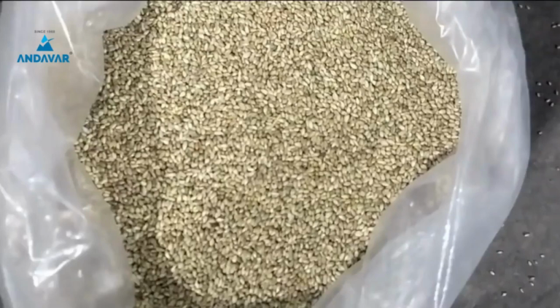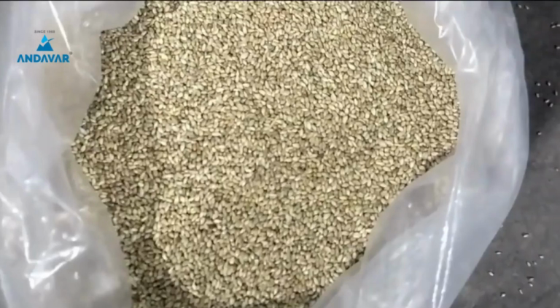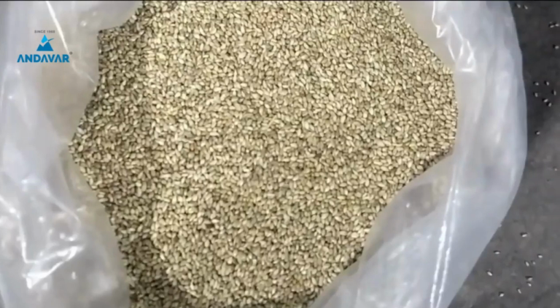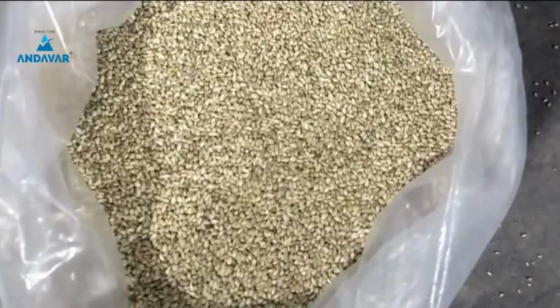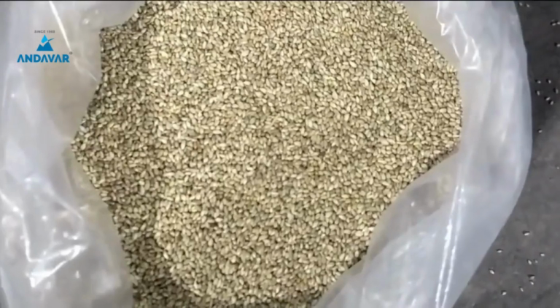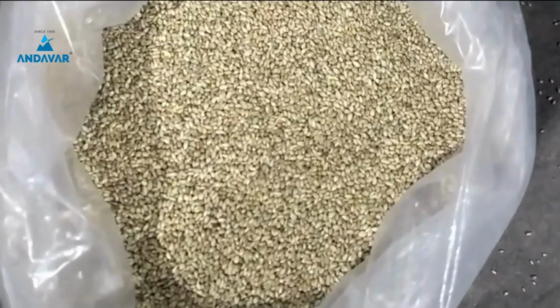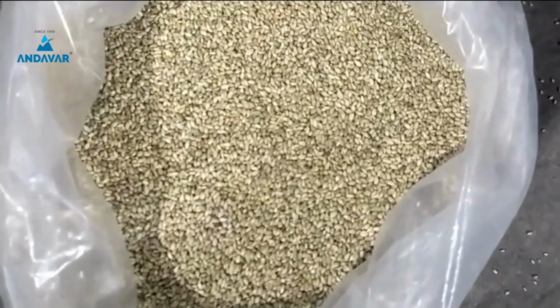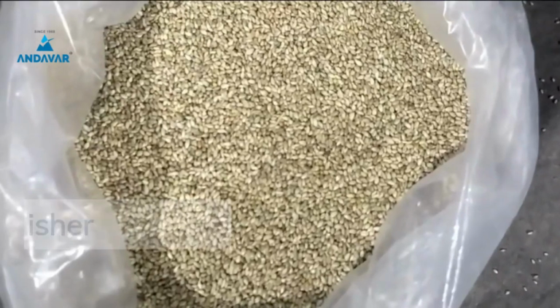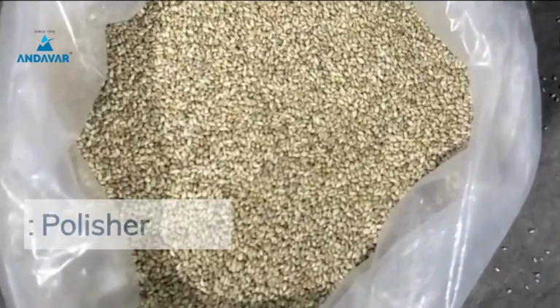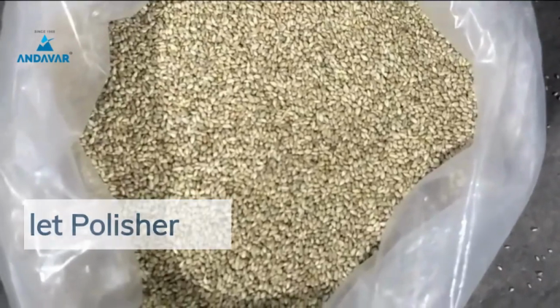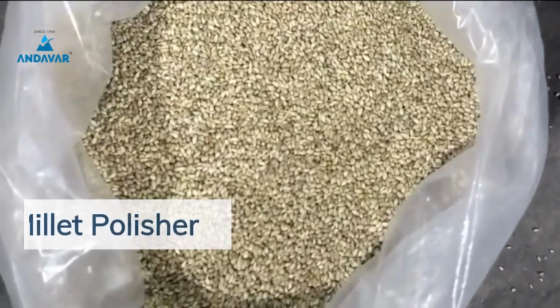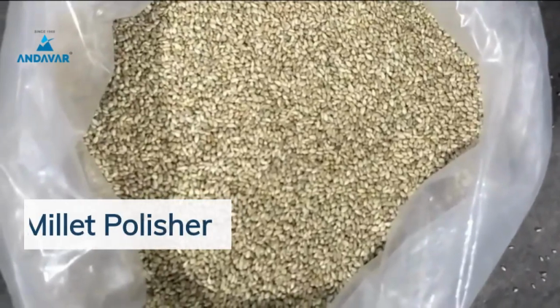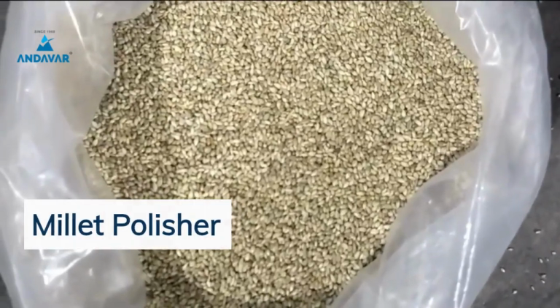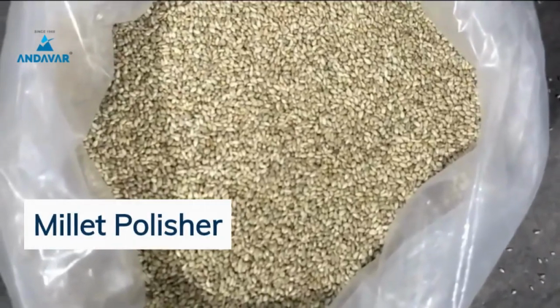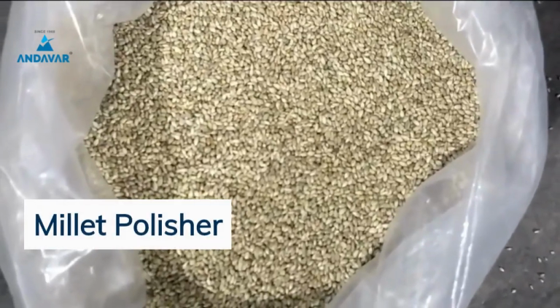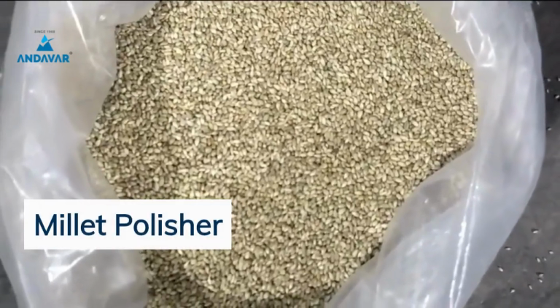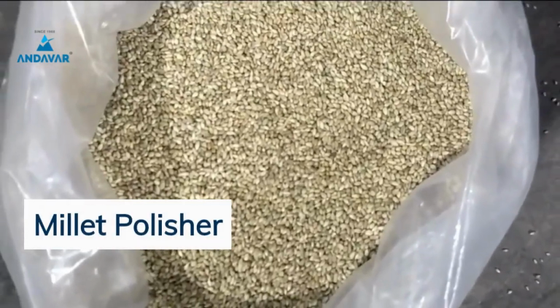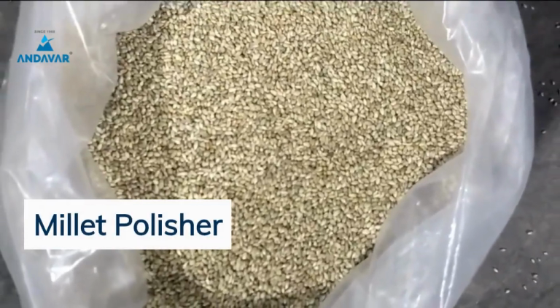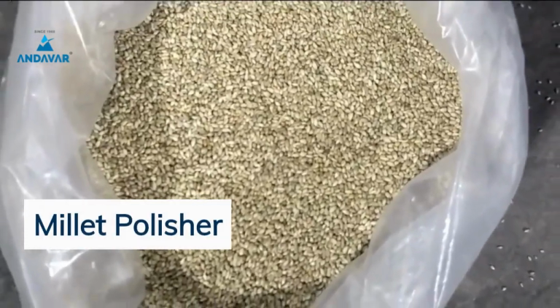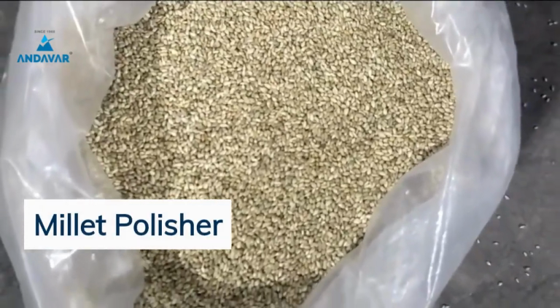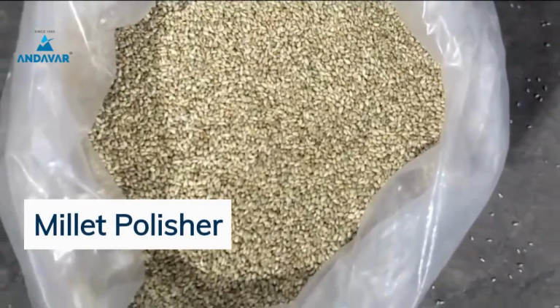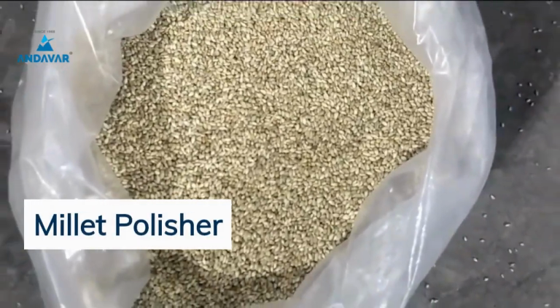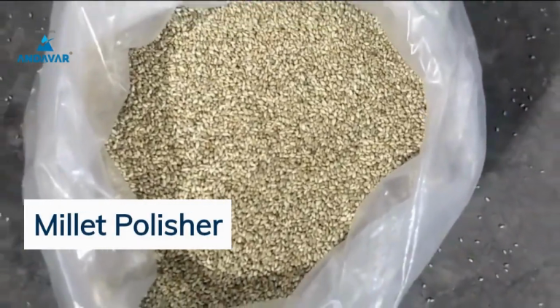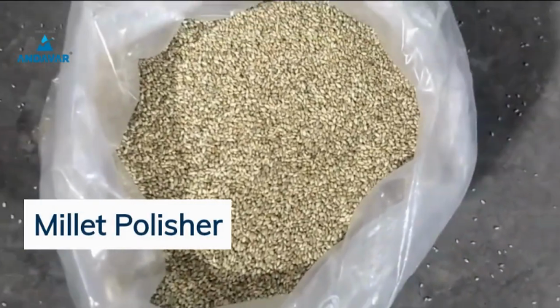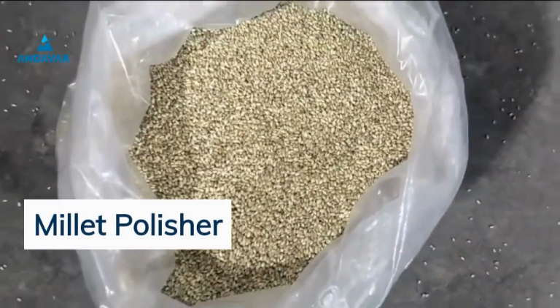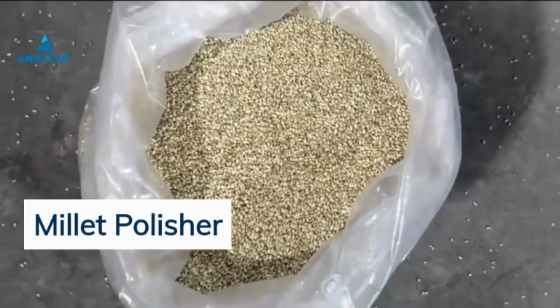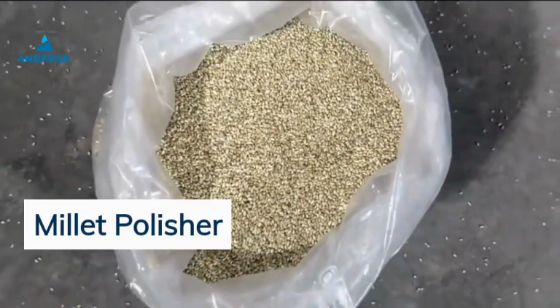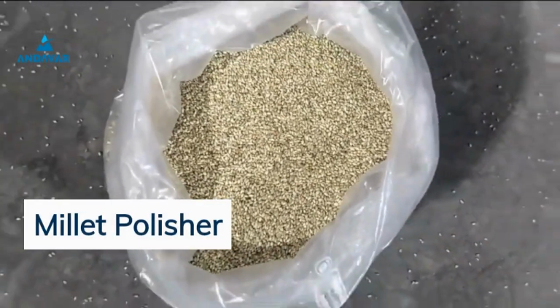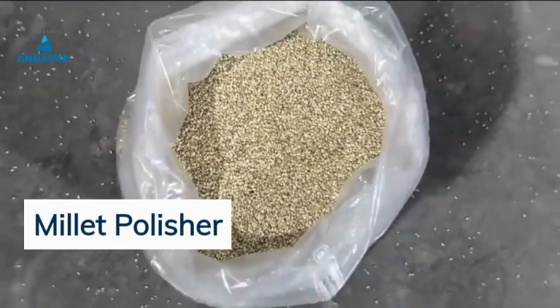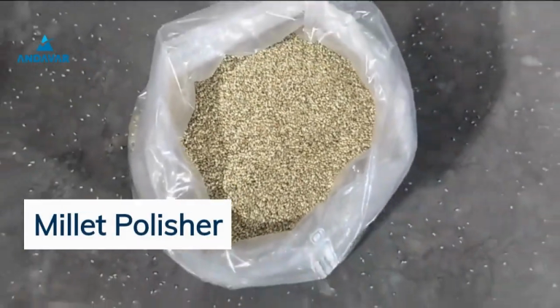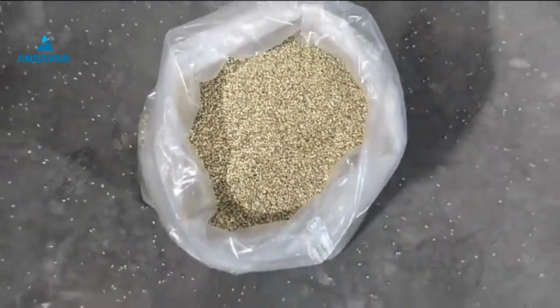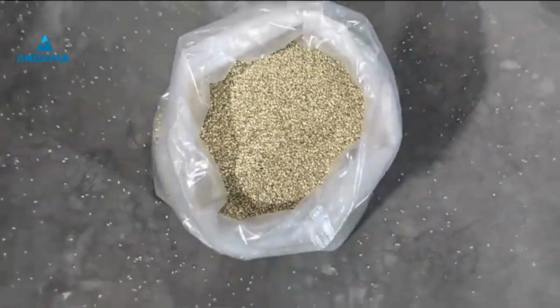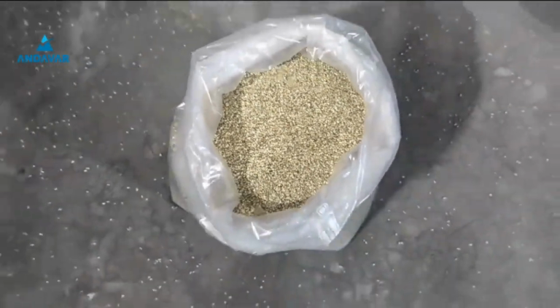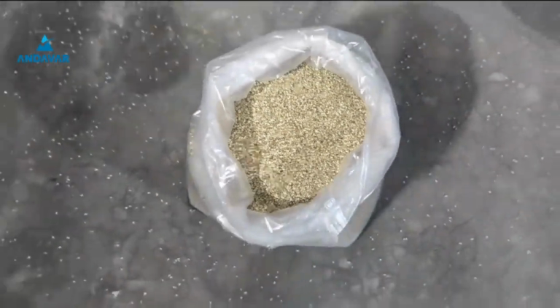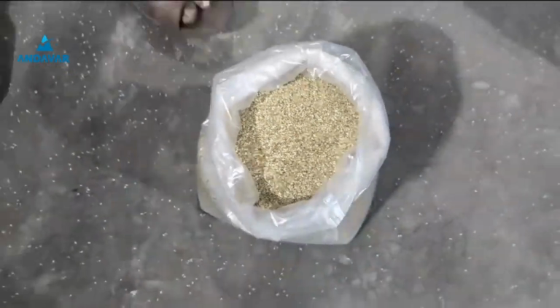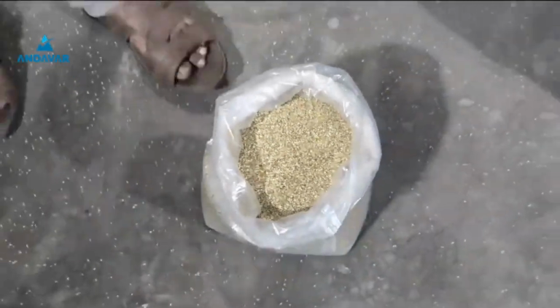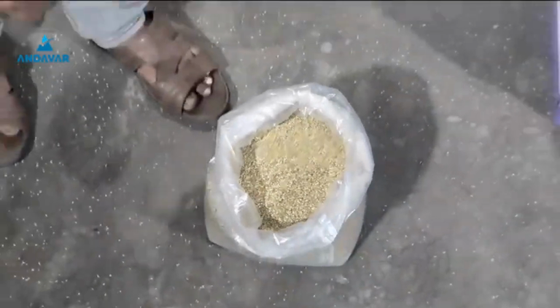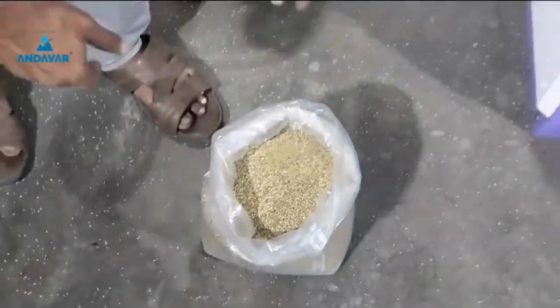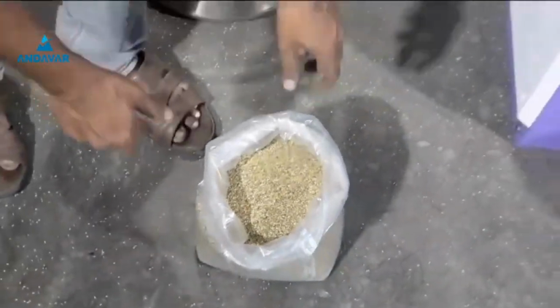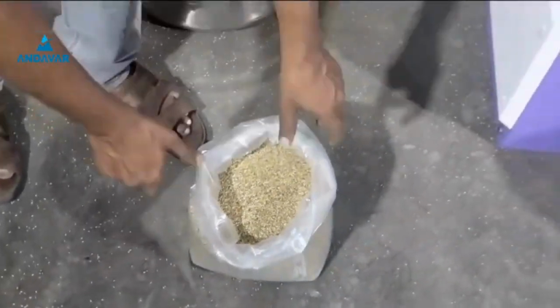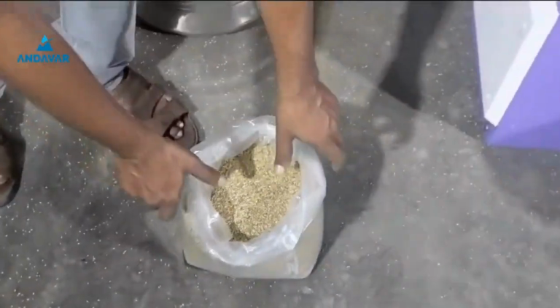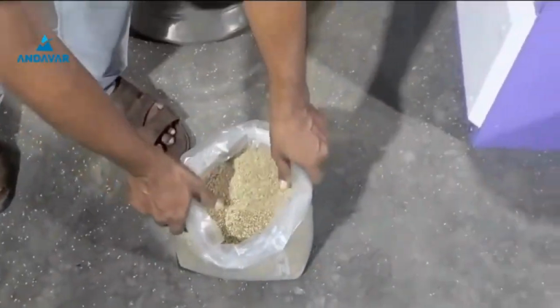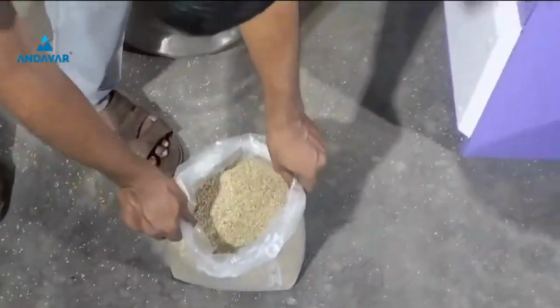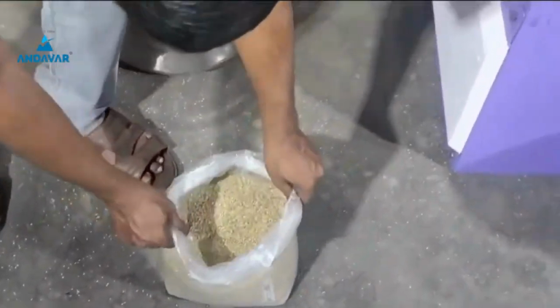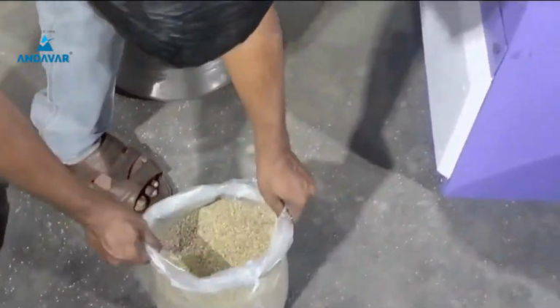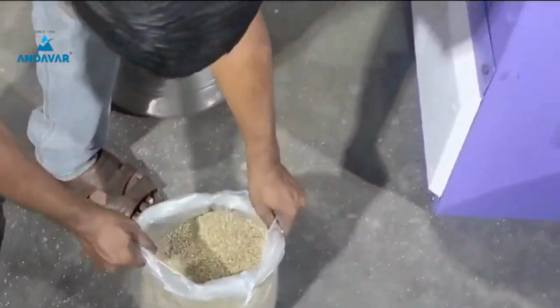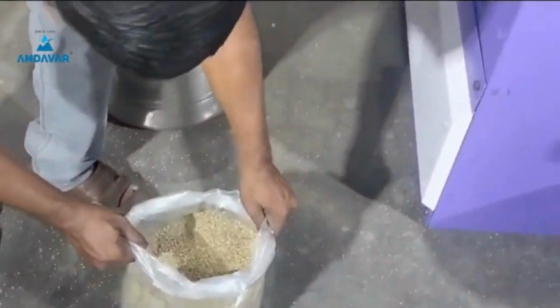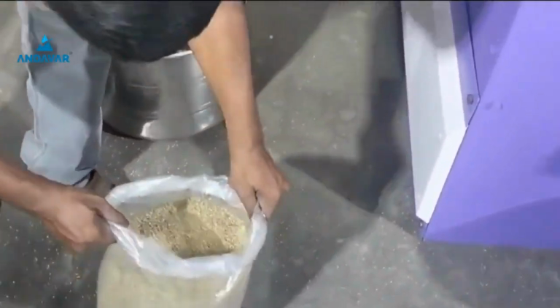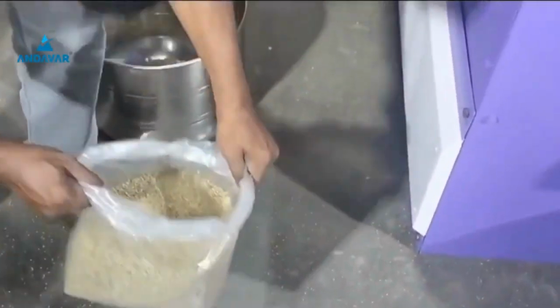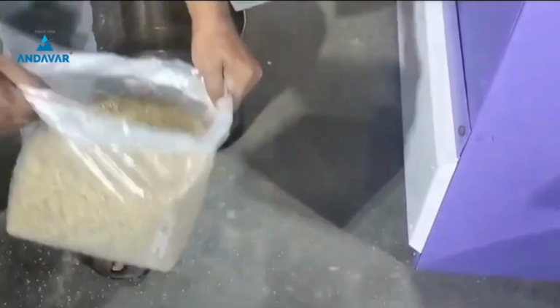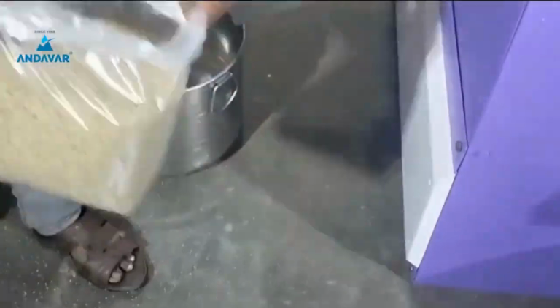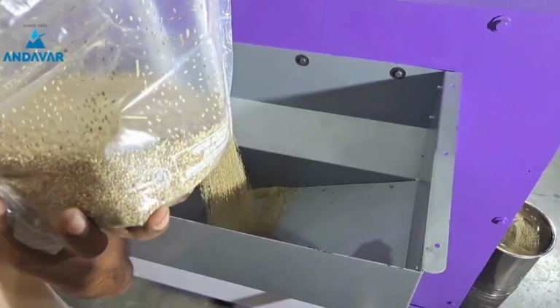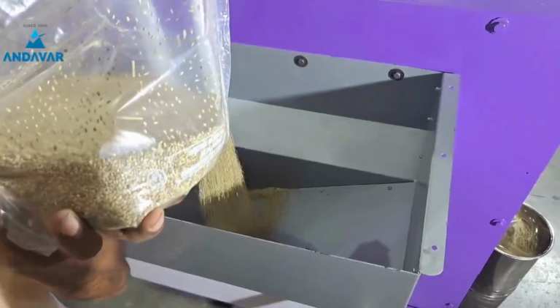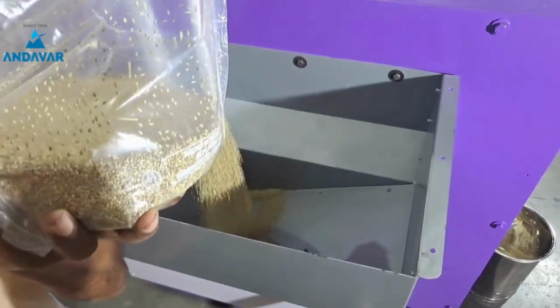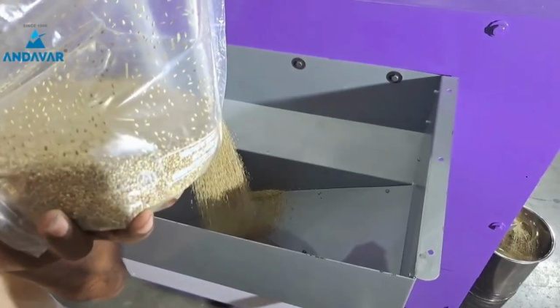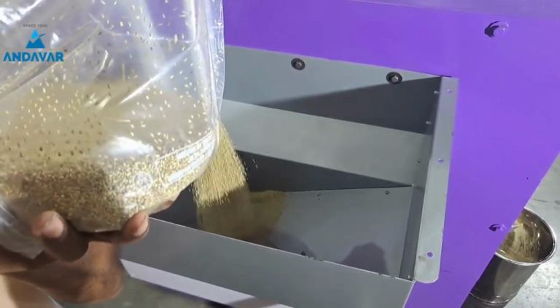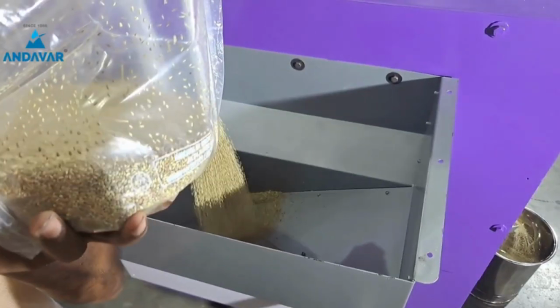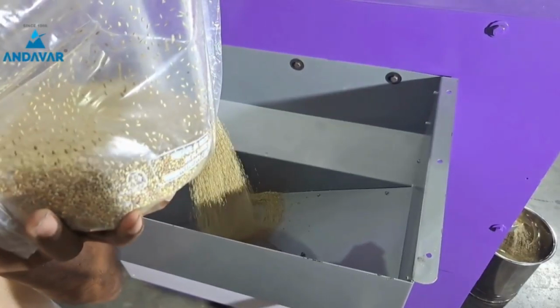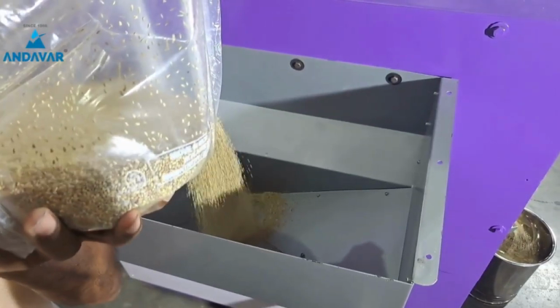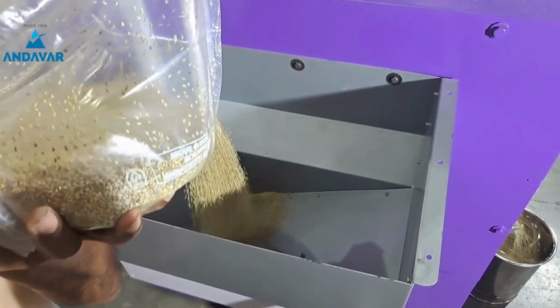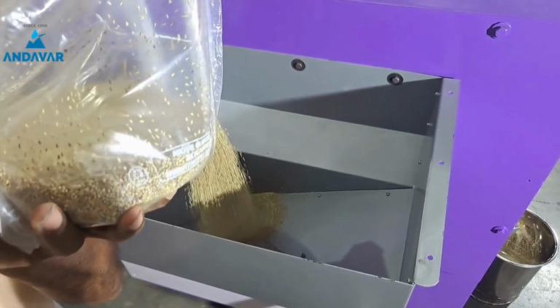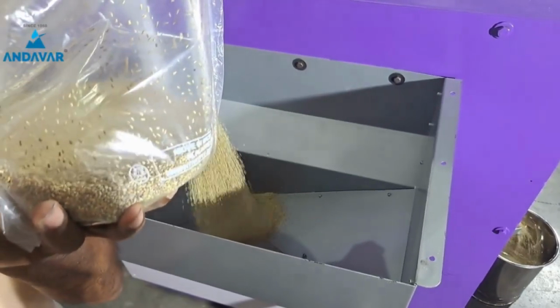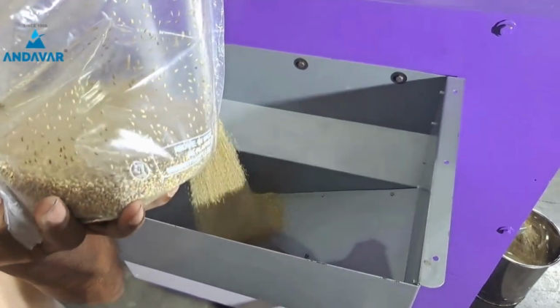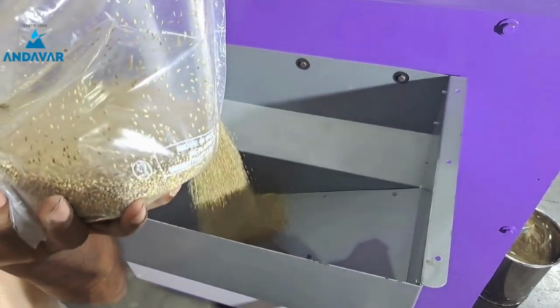Now we are going to use the miller polisher machine. In this video, we will see how to polish the comb.